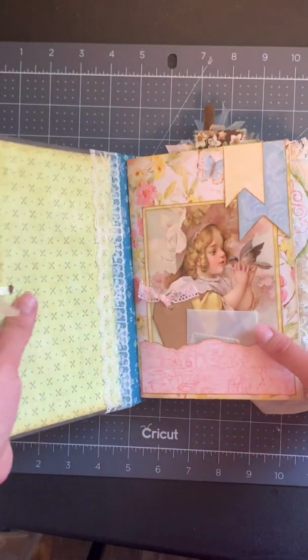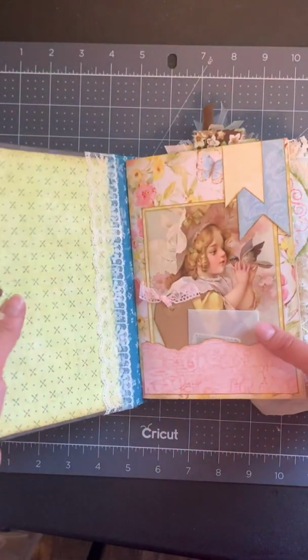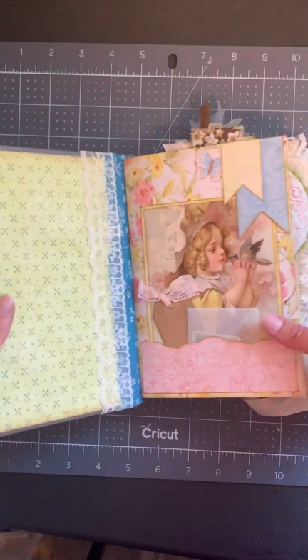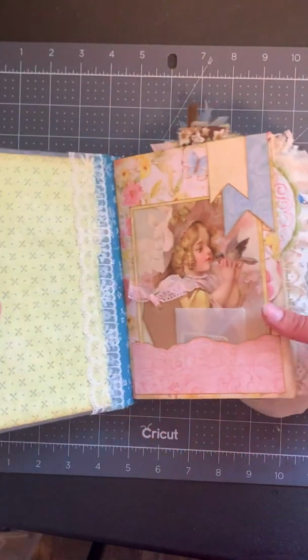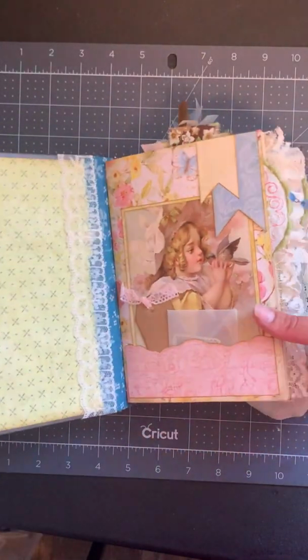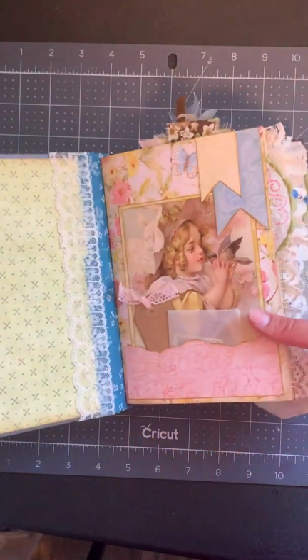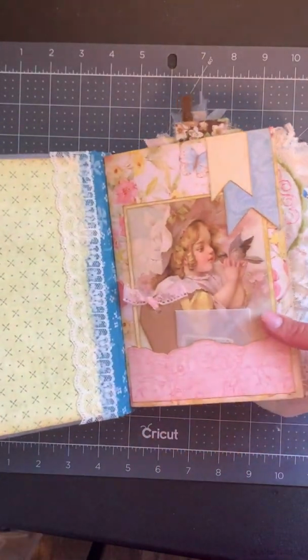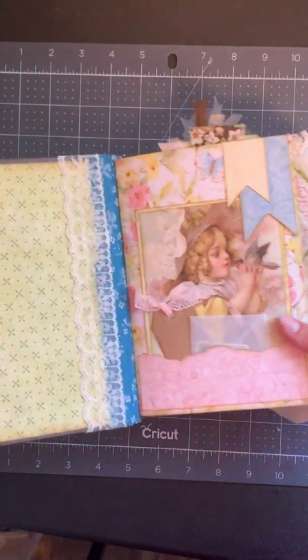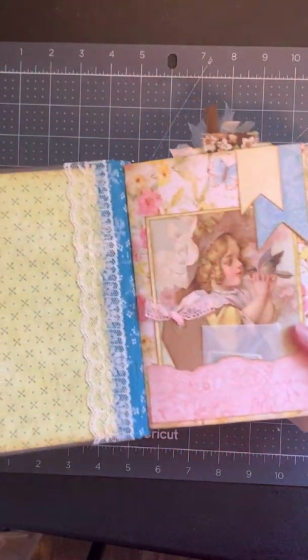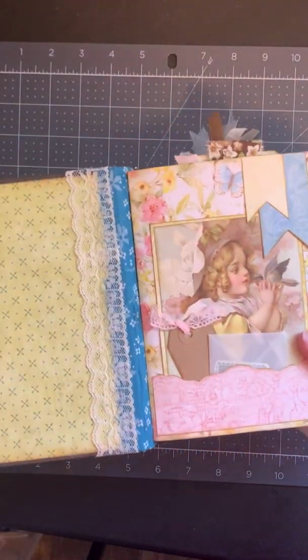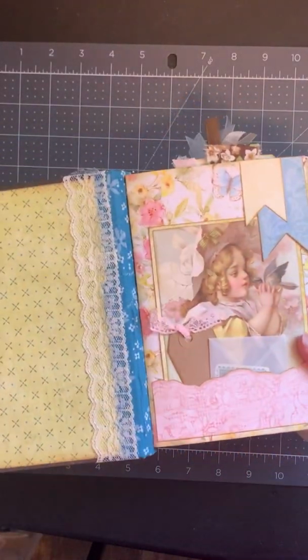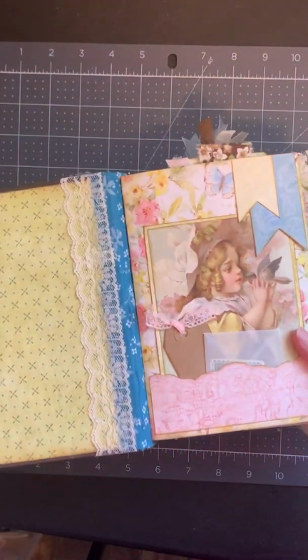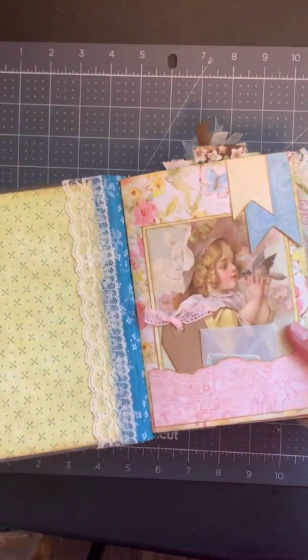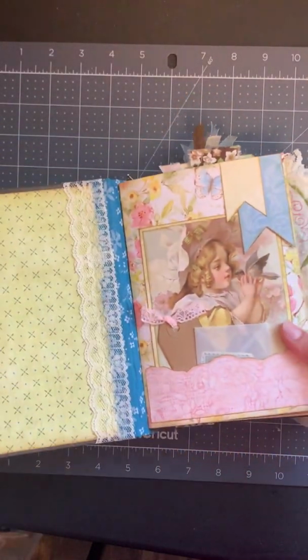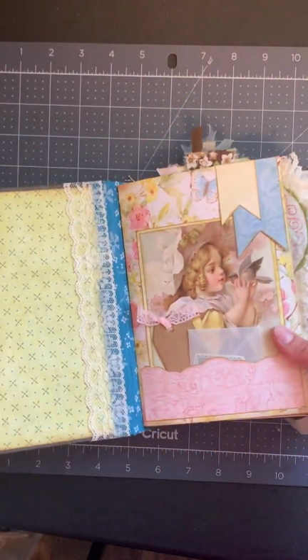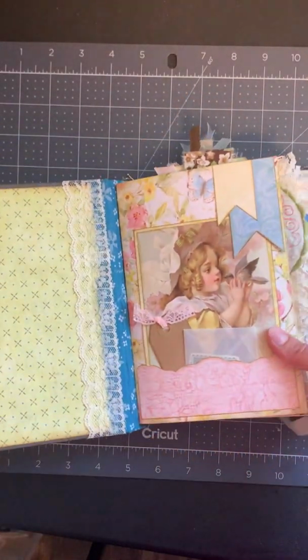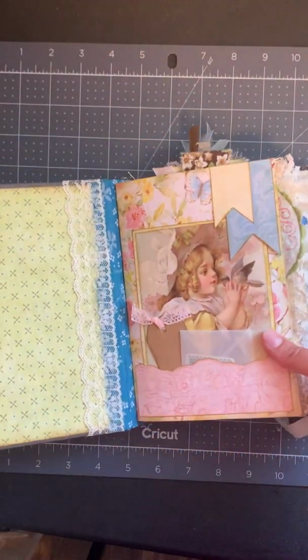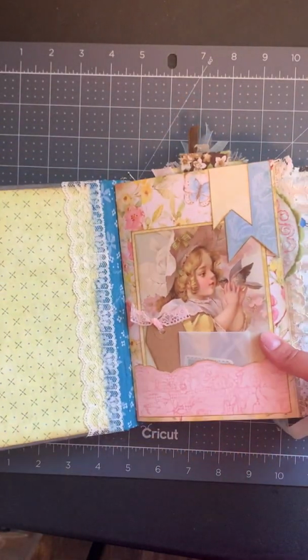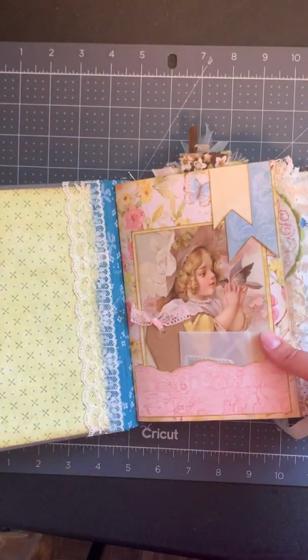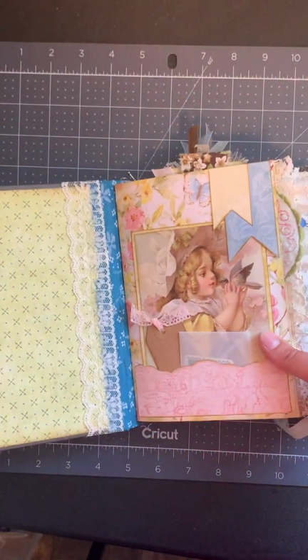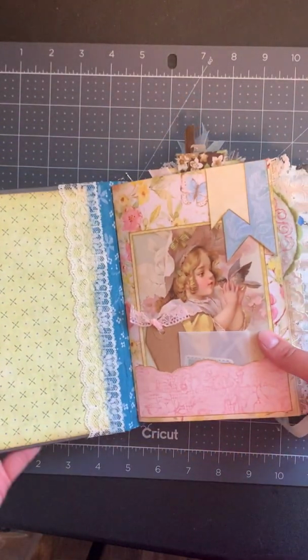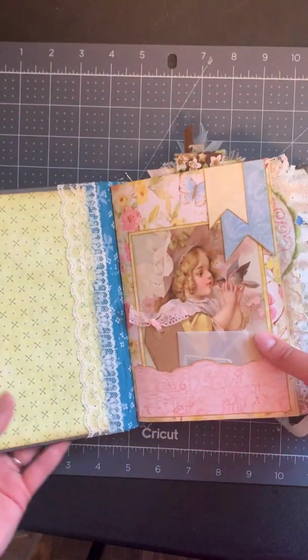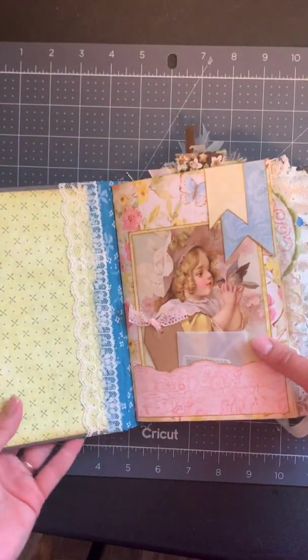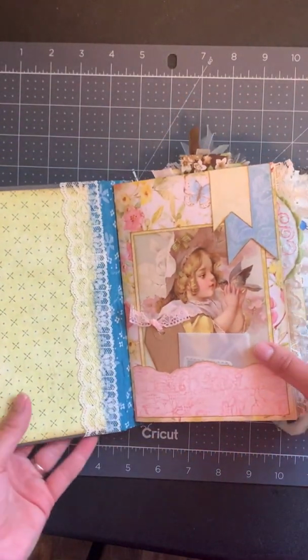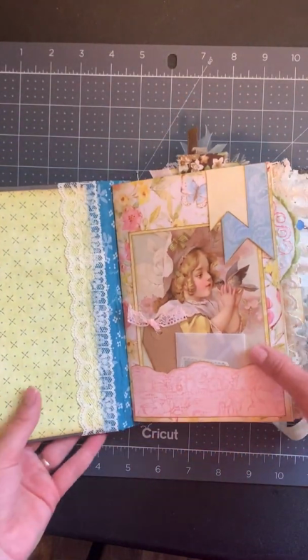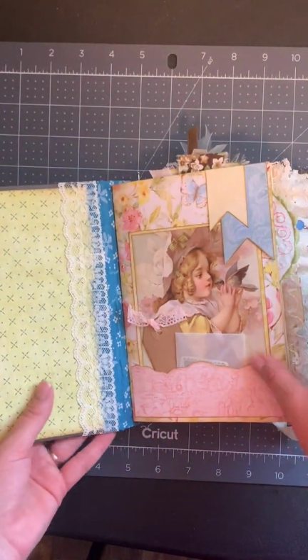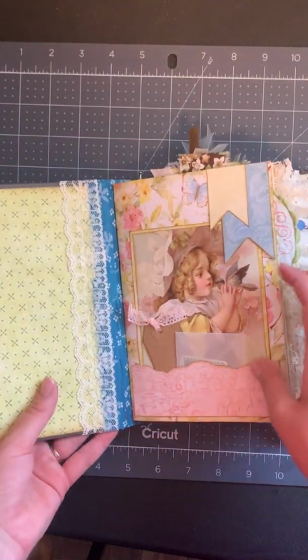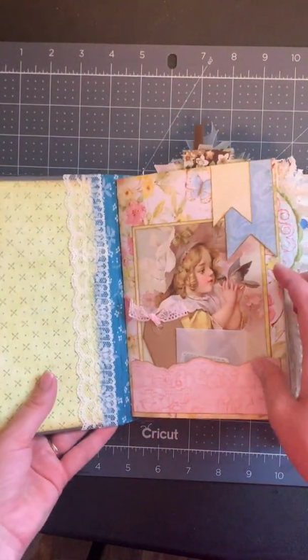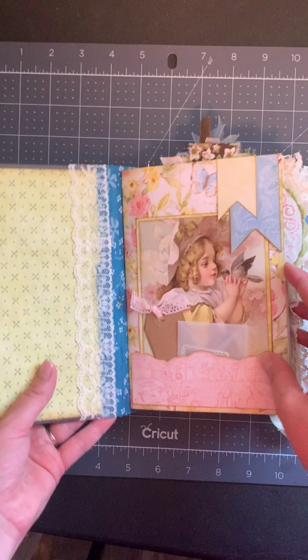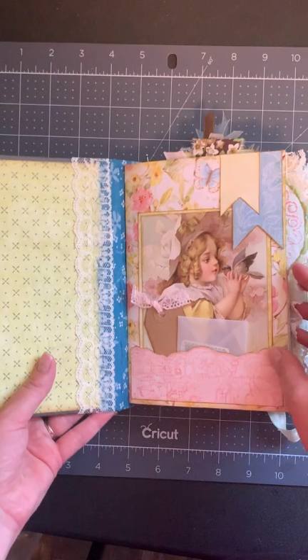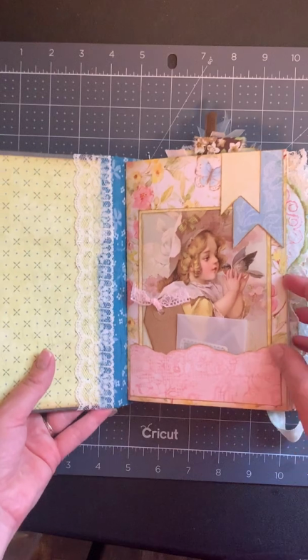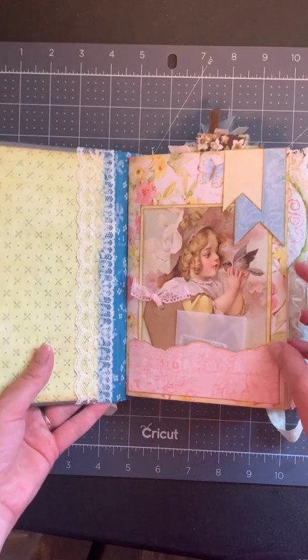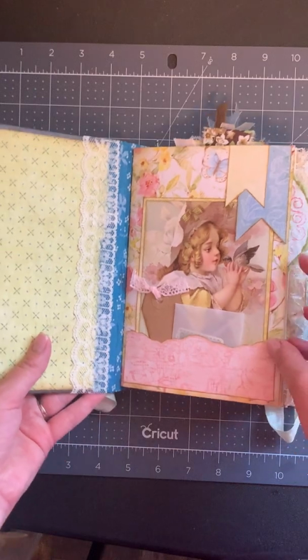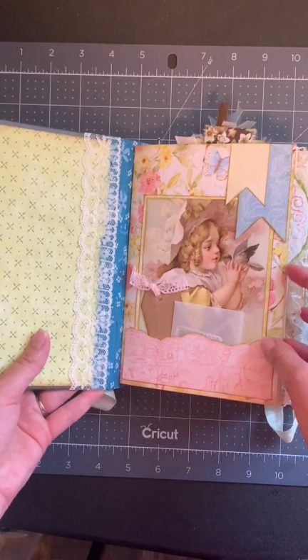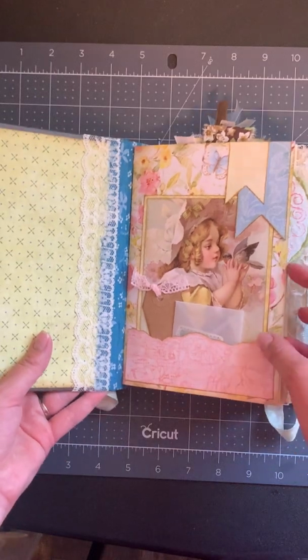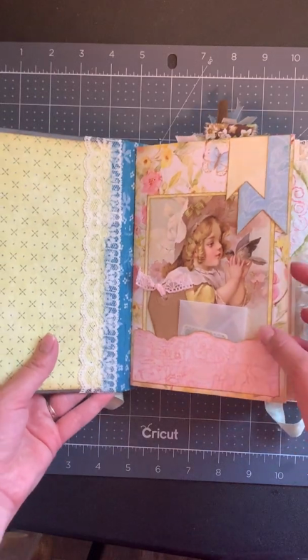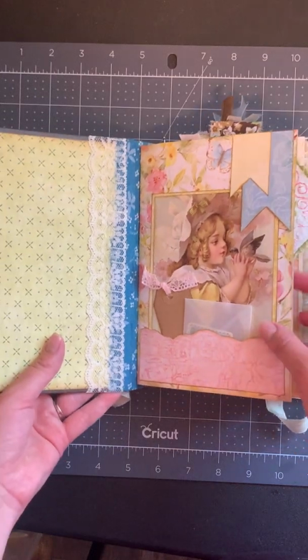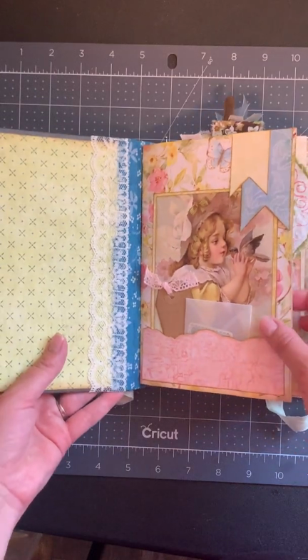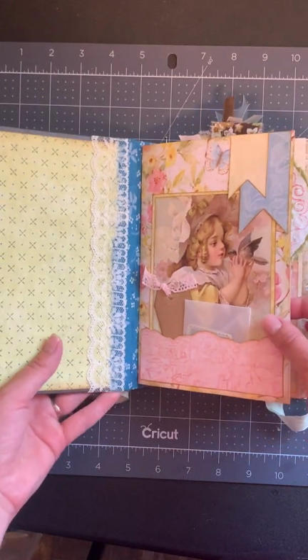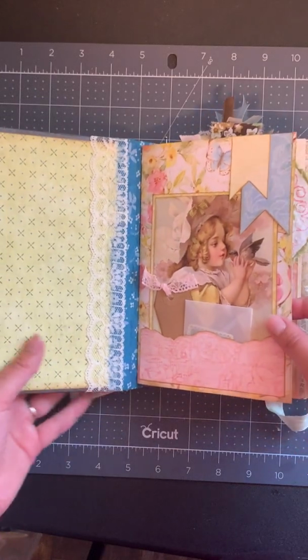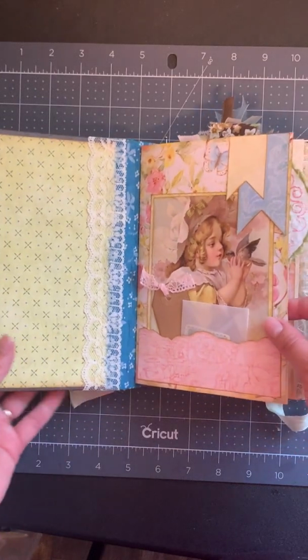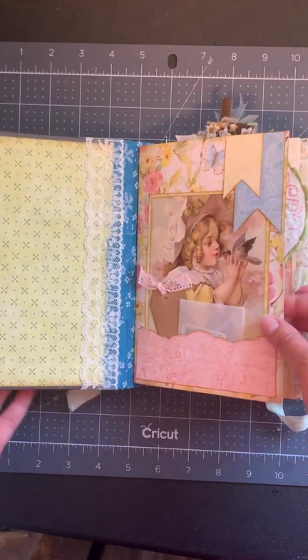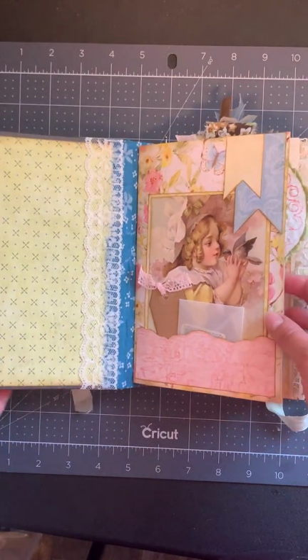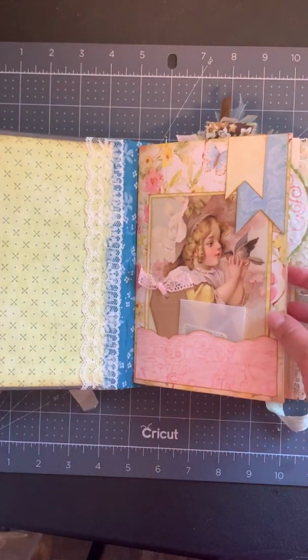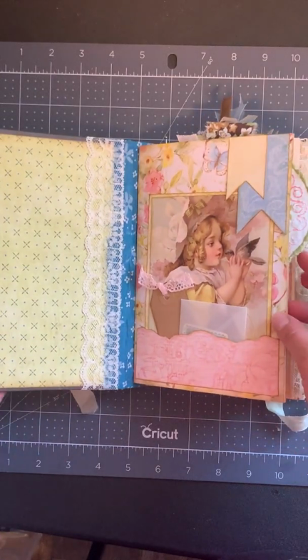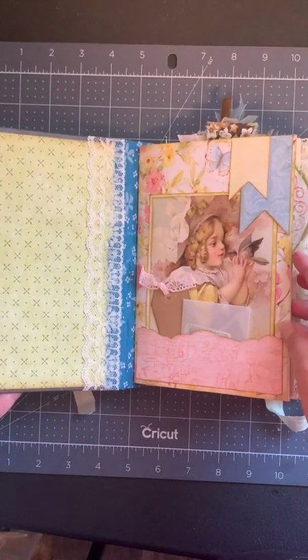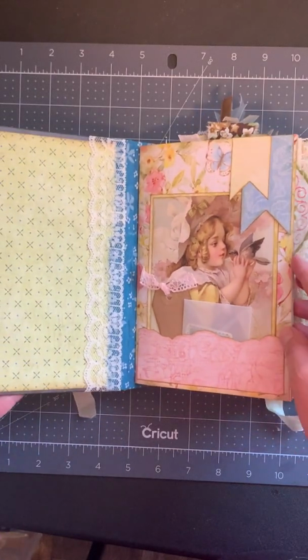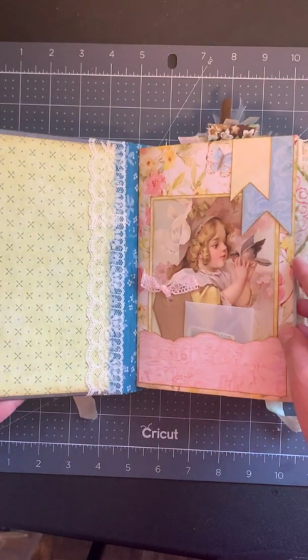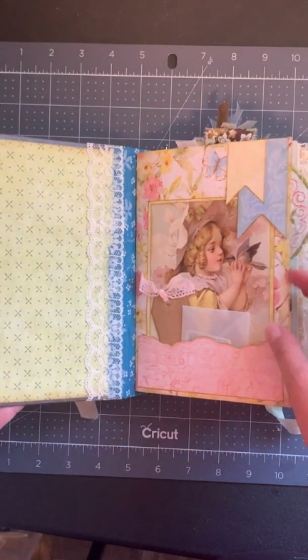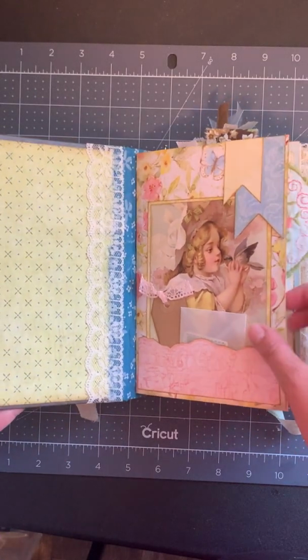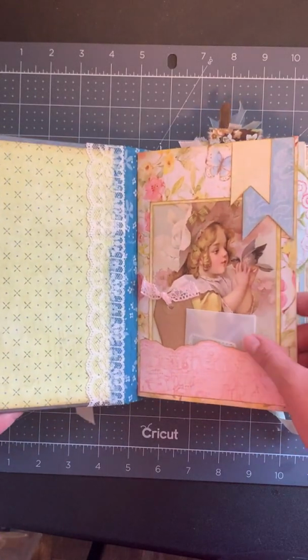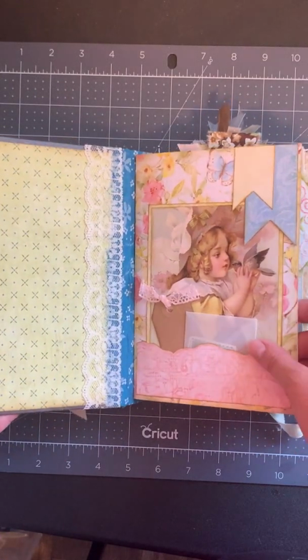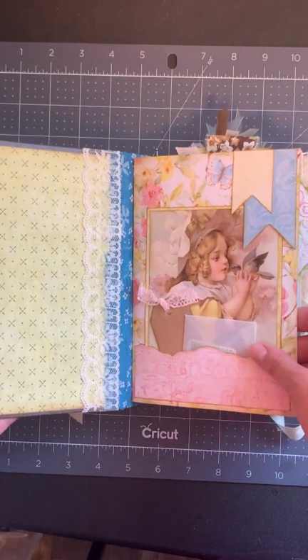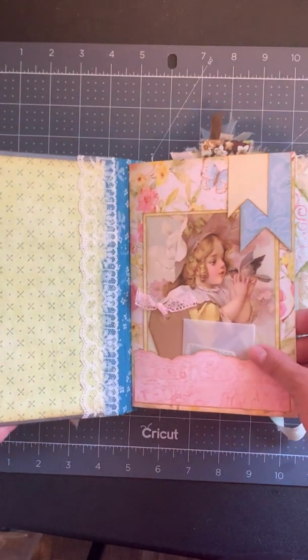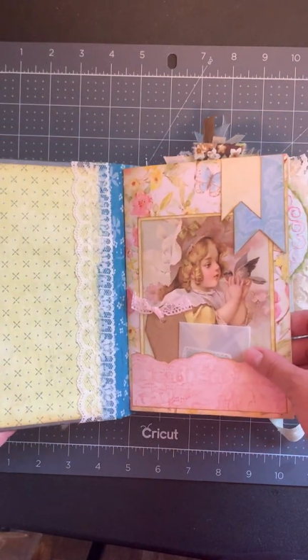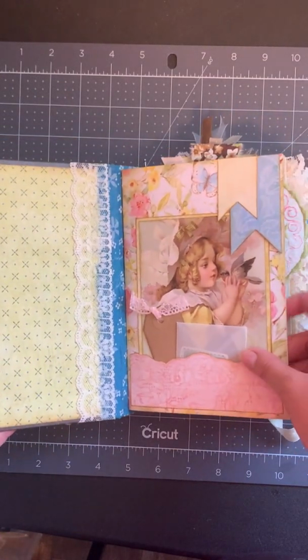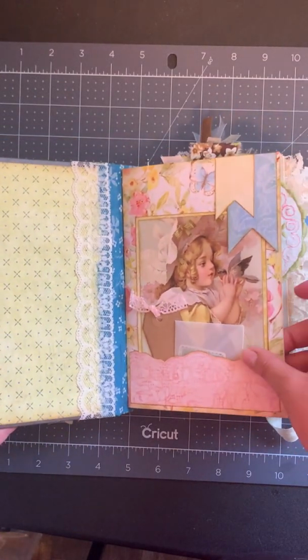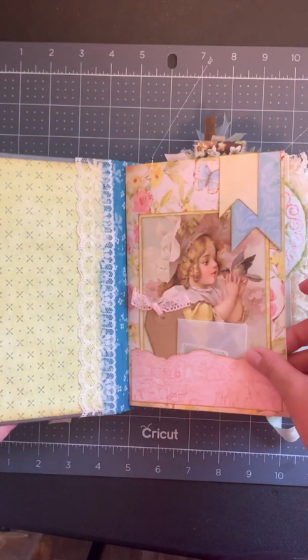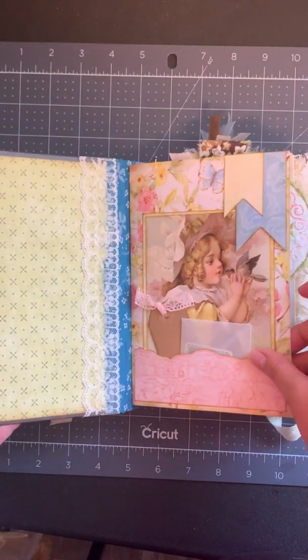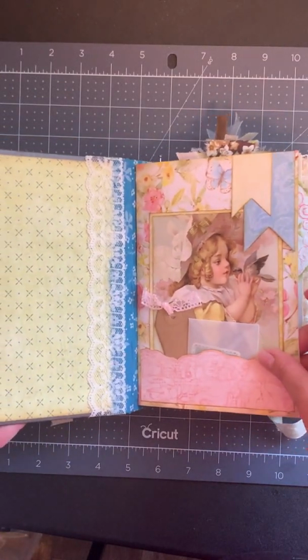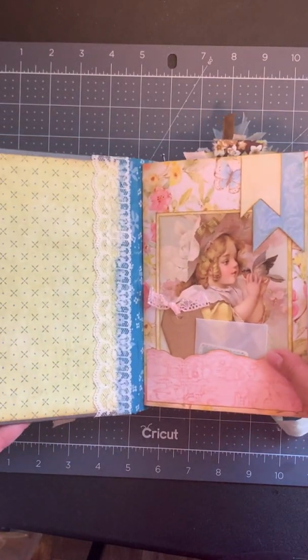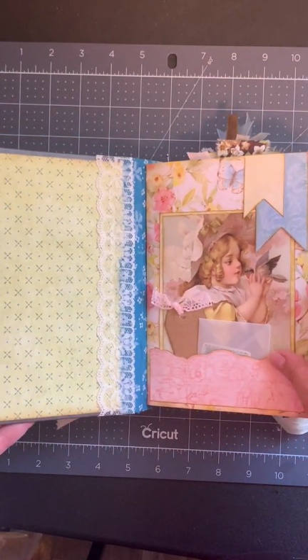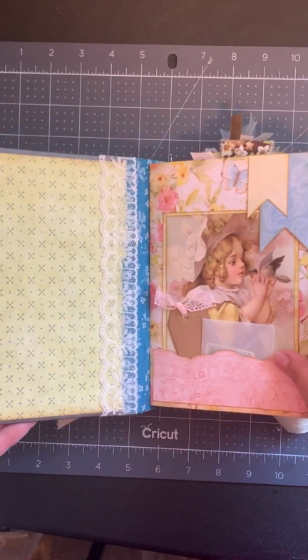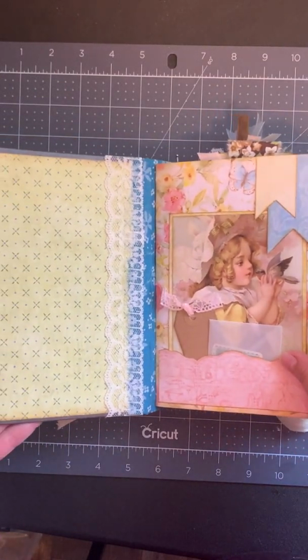I'm just gonna do a real fast flip-through — my kids are on a bike ride, so we'll see how quick we can get through it and see if we can beat them home.